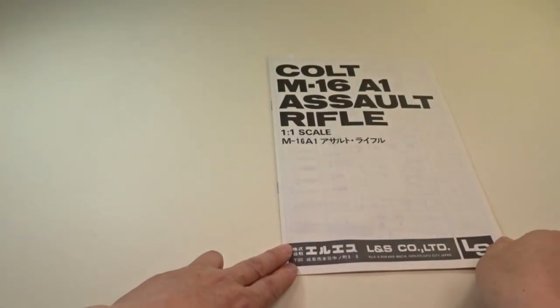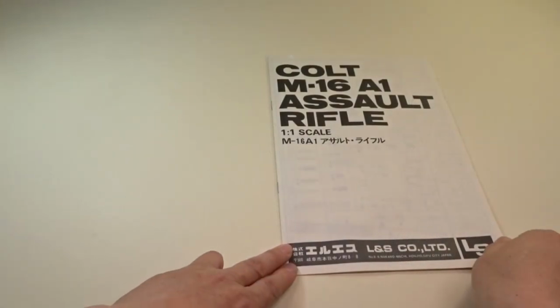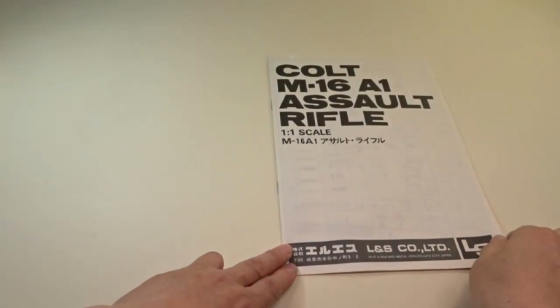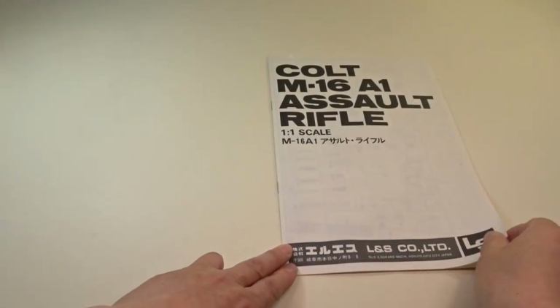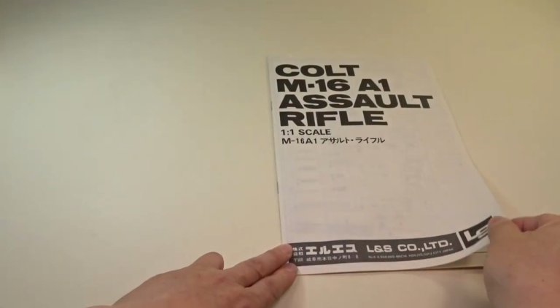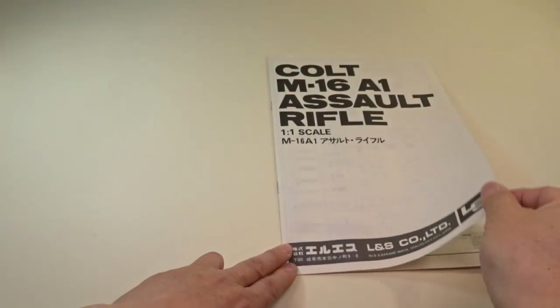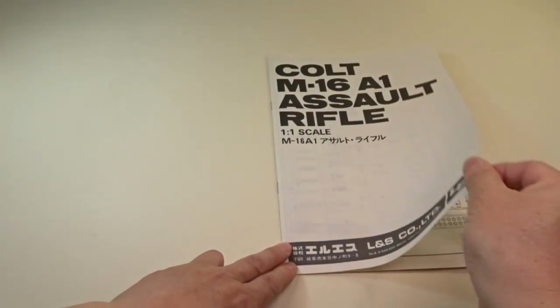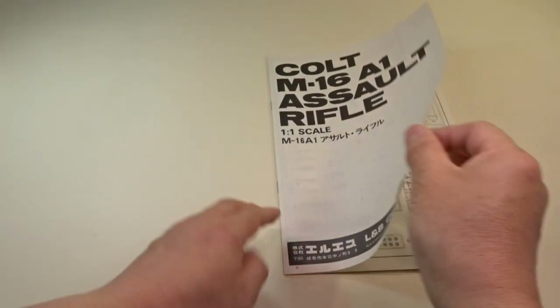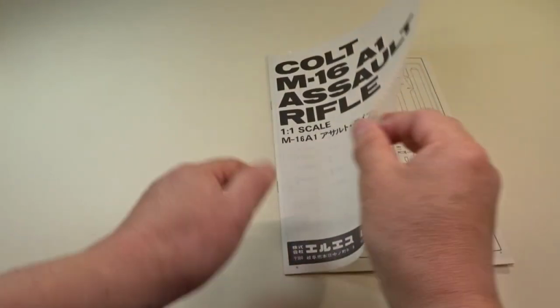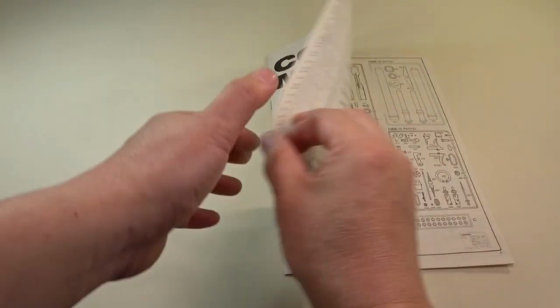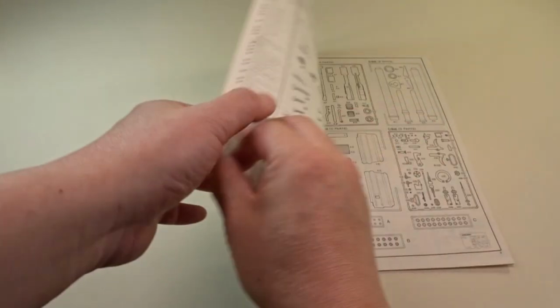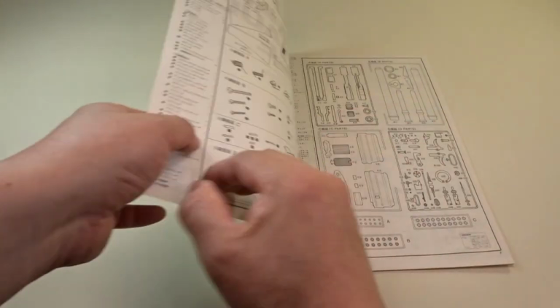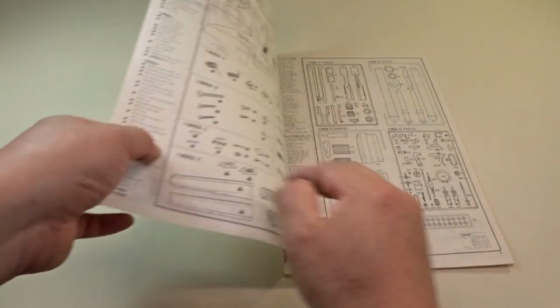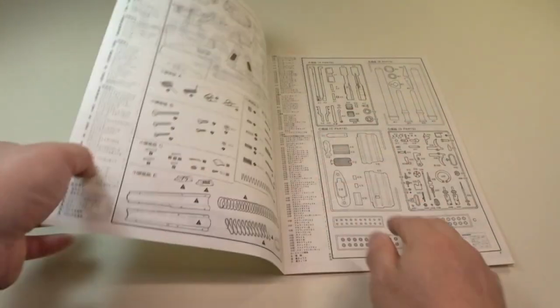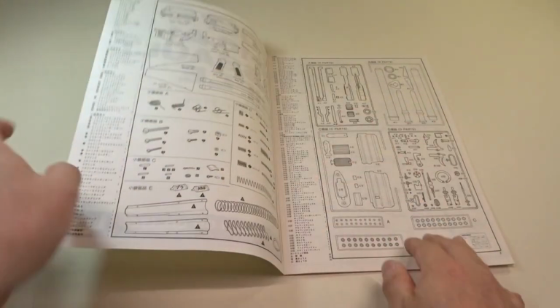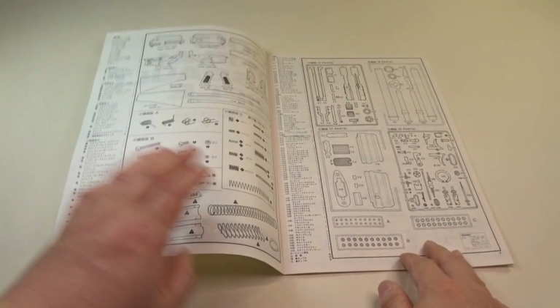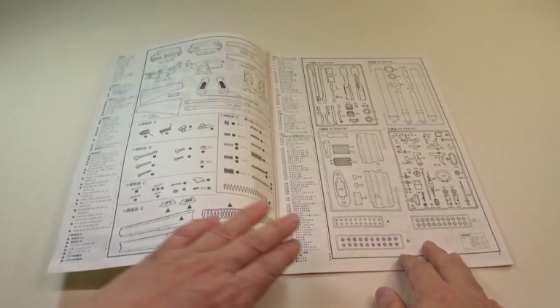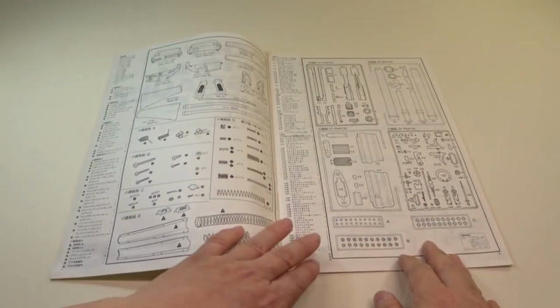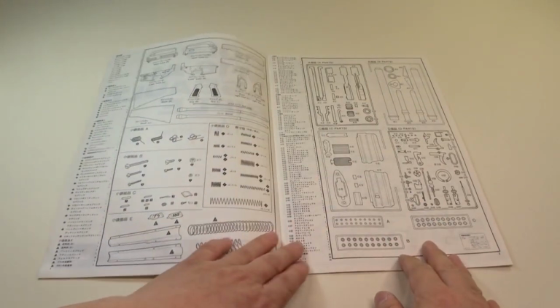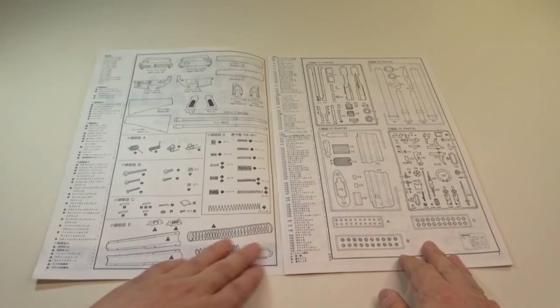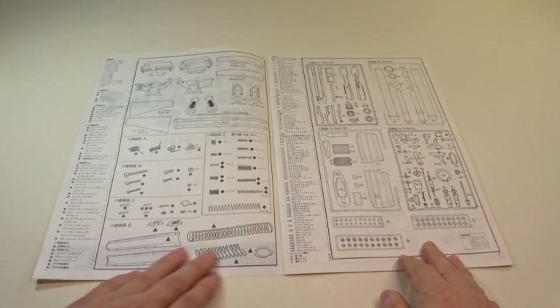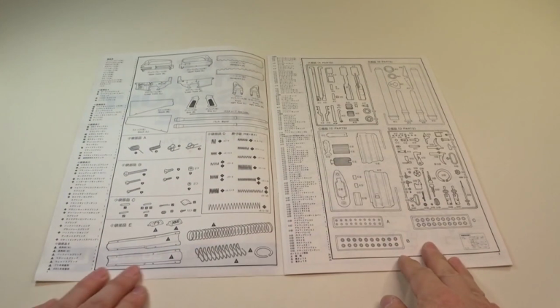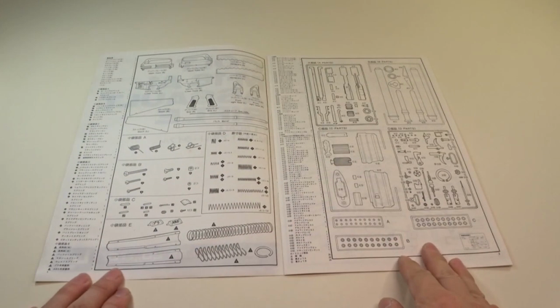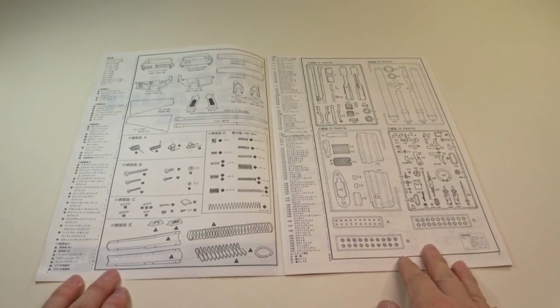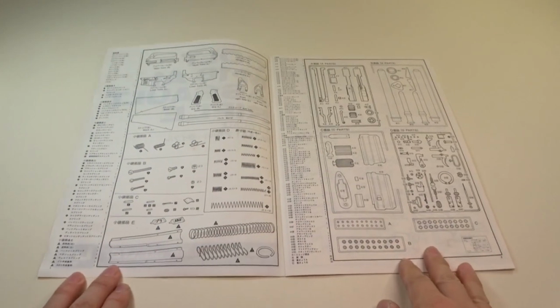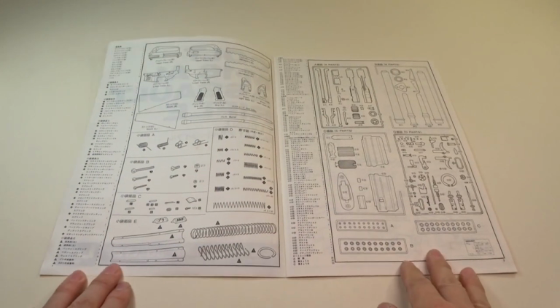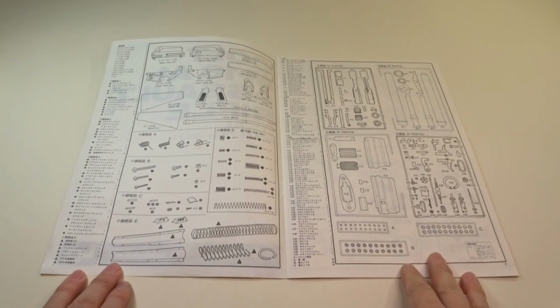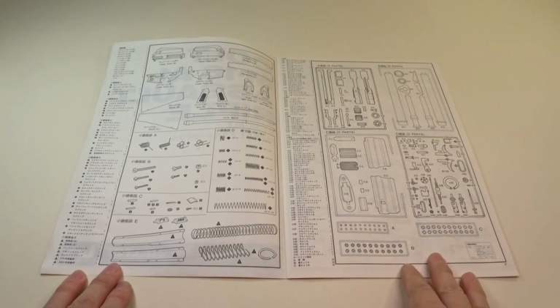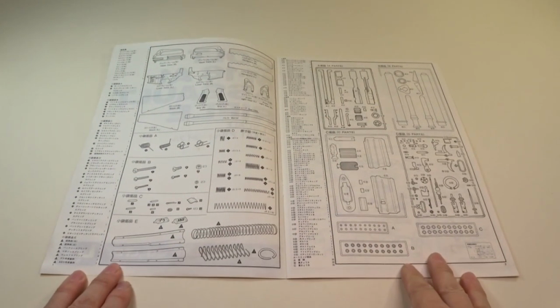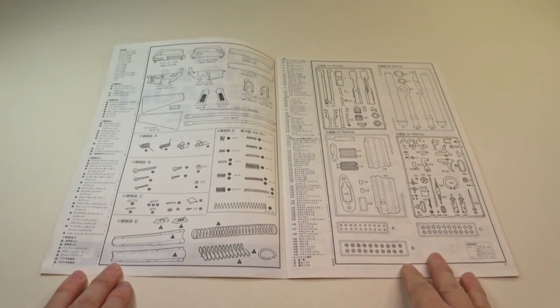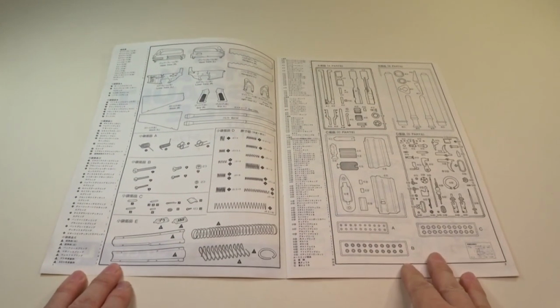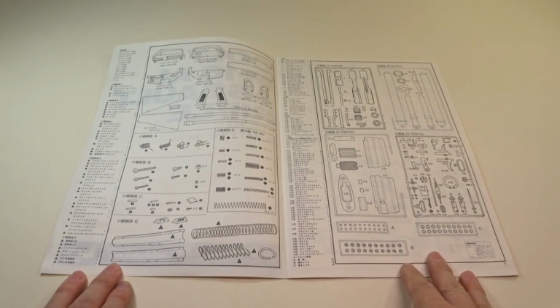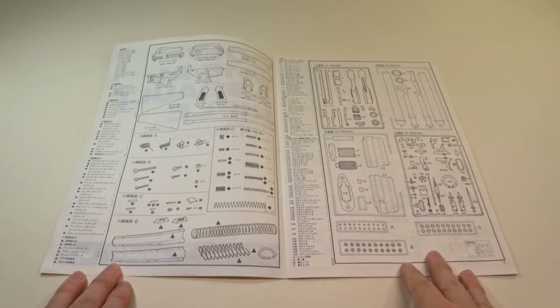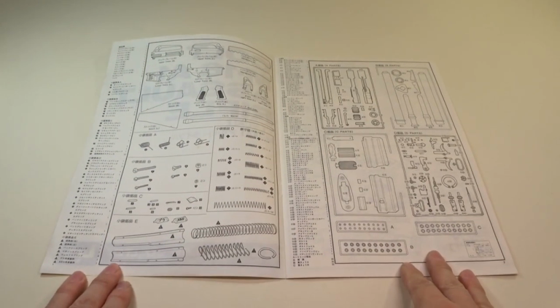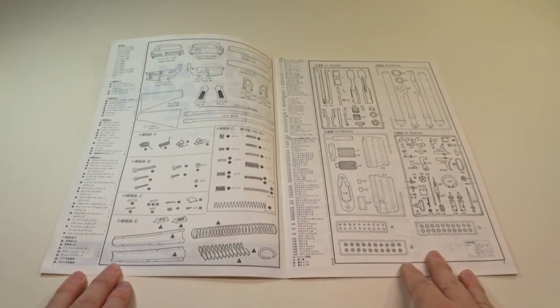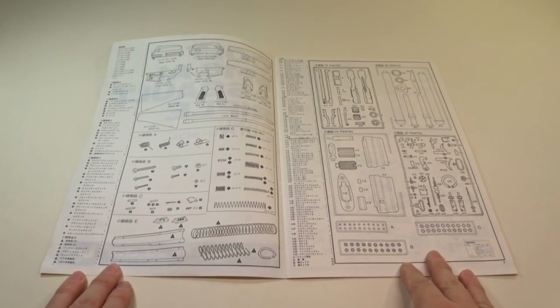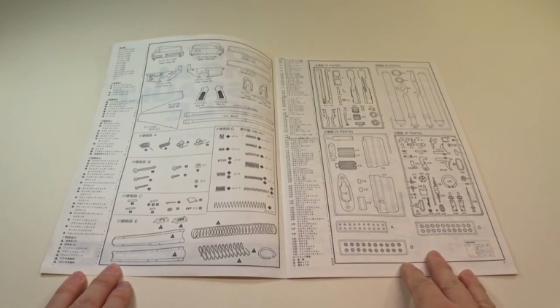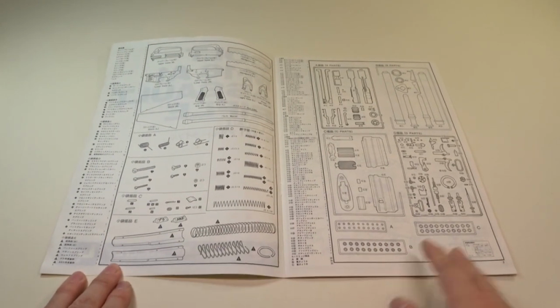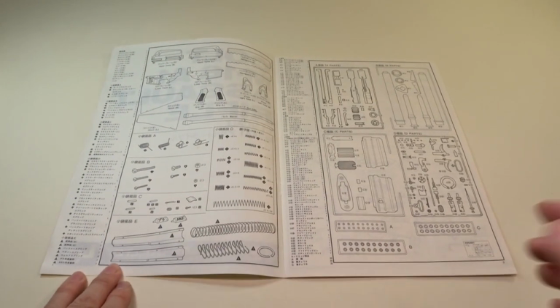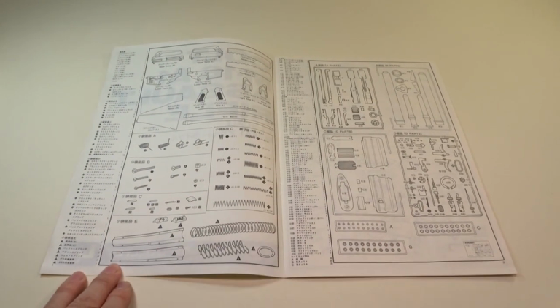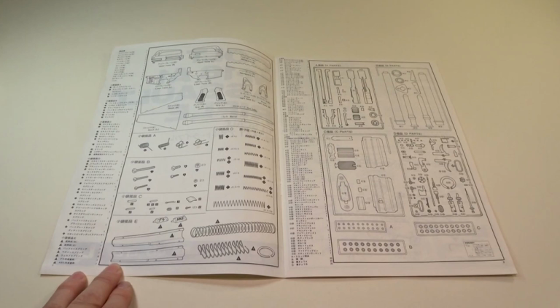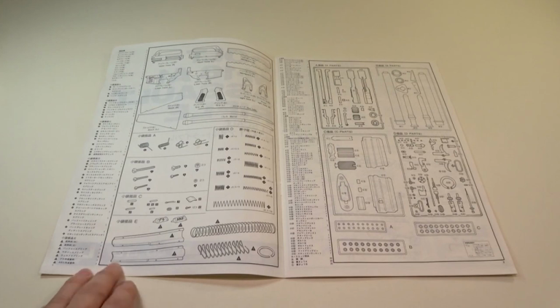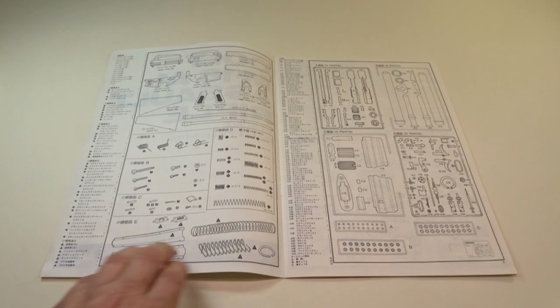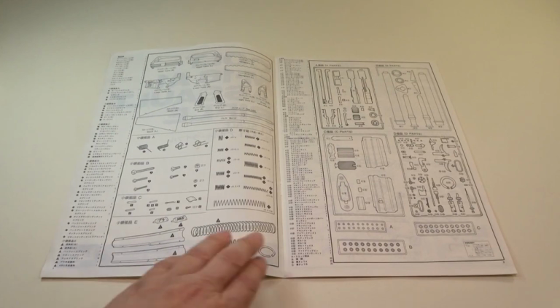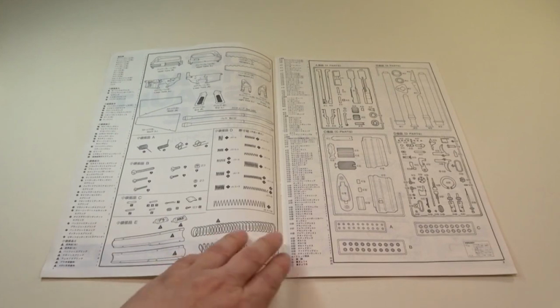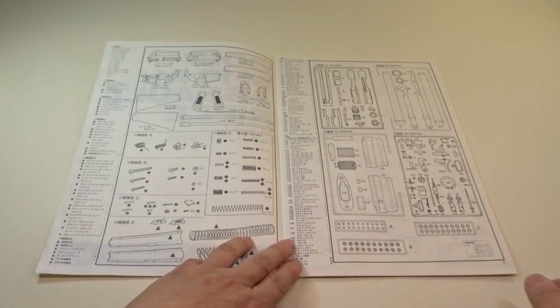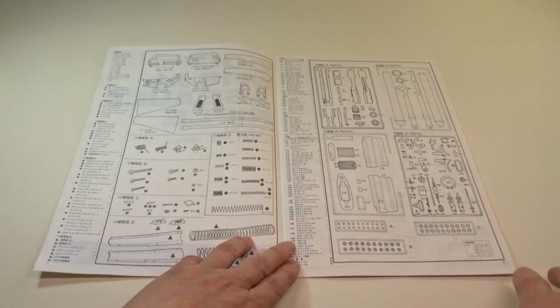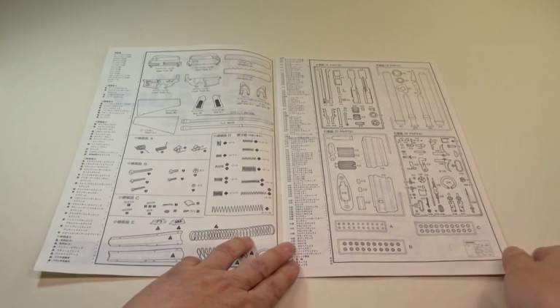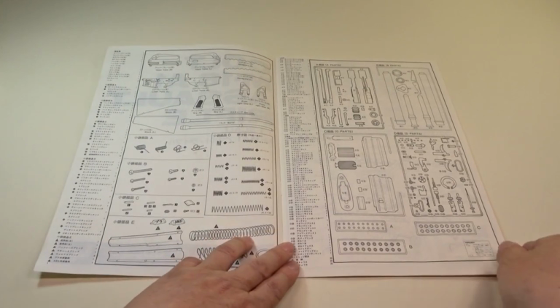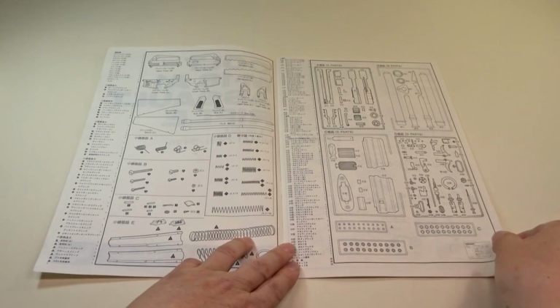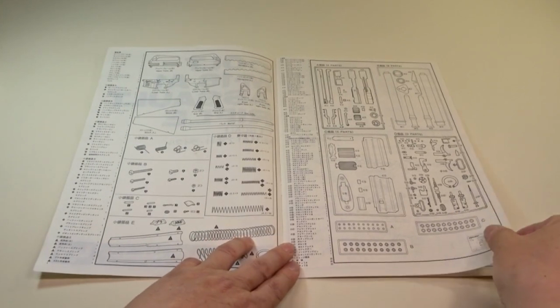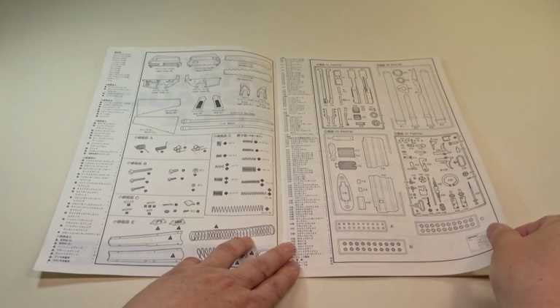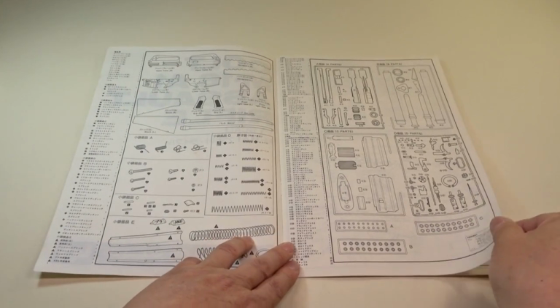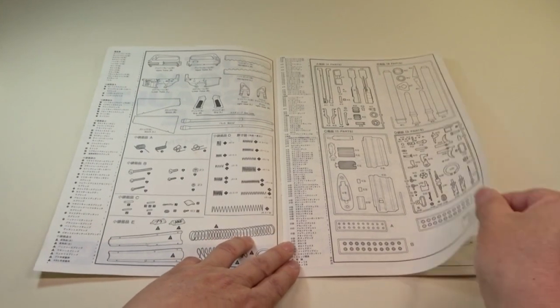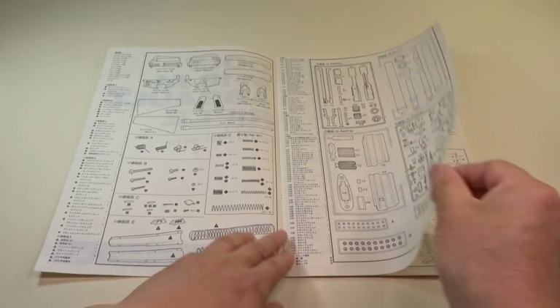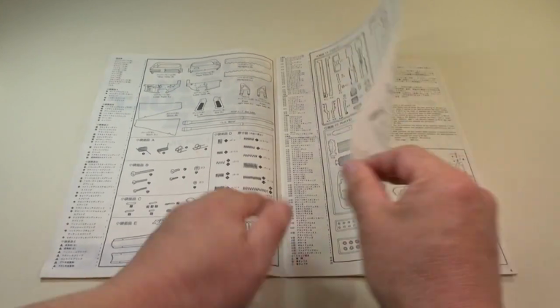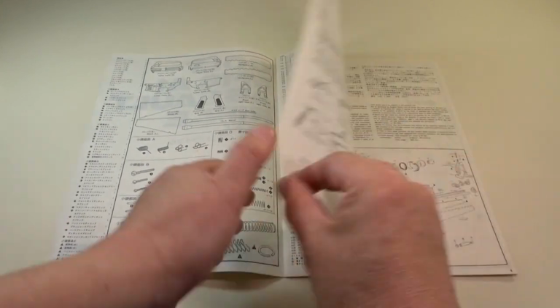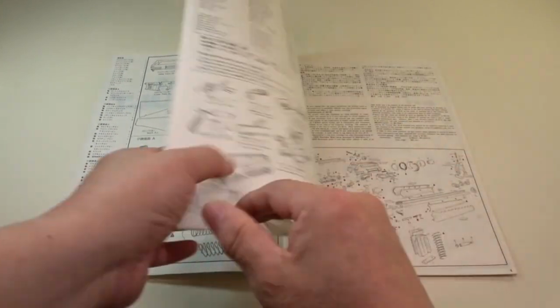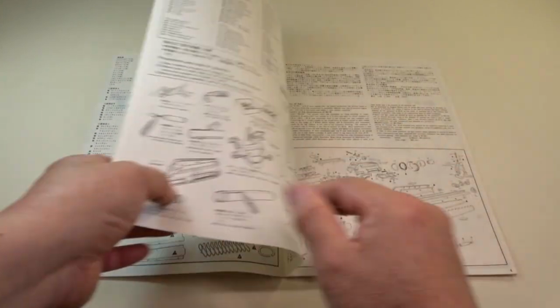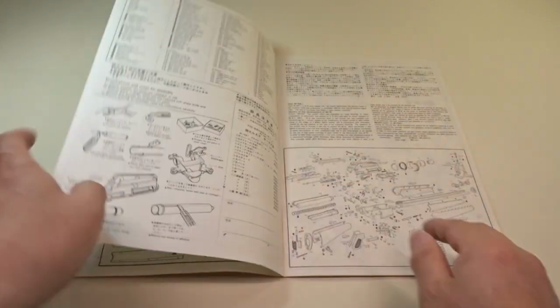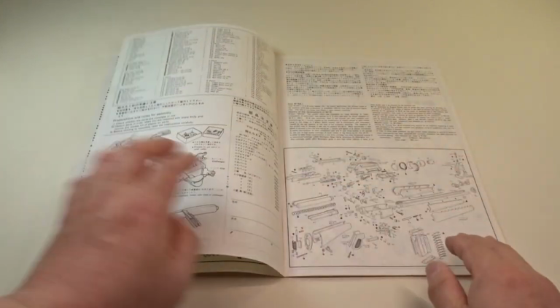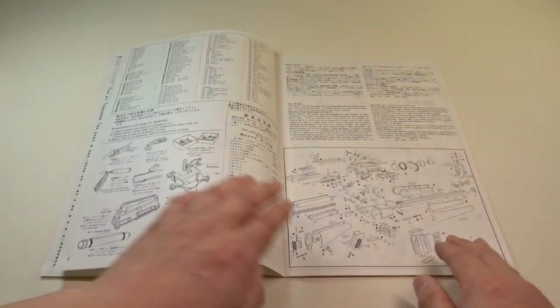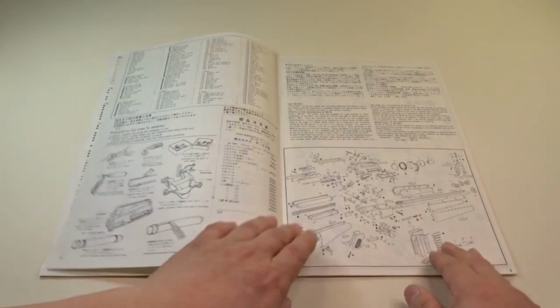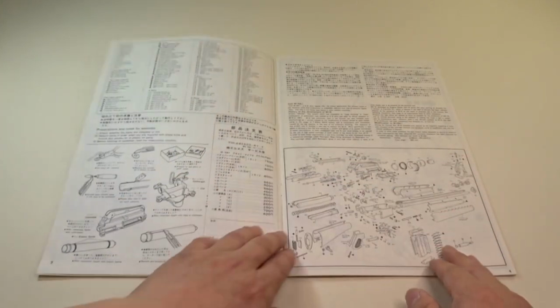Look at this beautiful instruction manual. Just lovely.